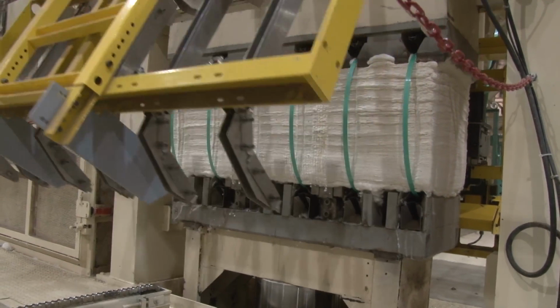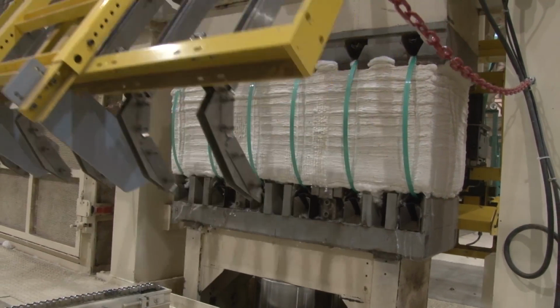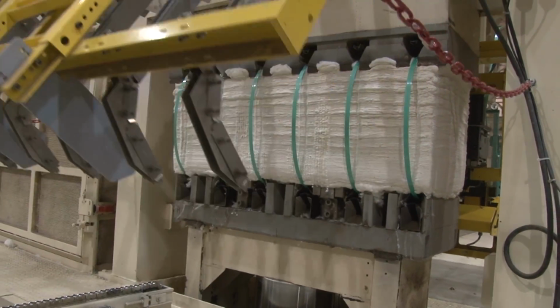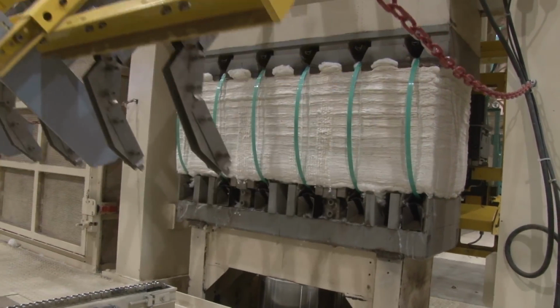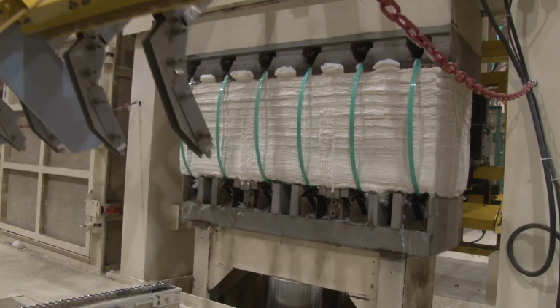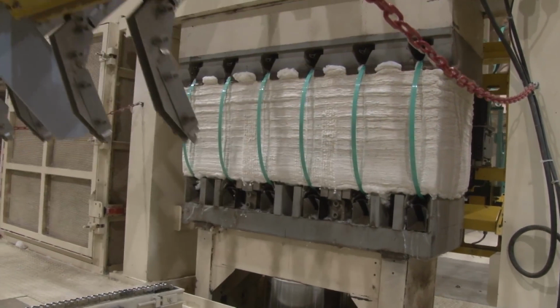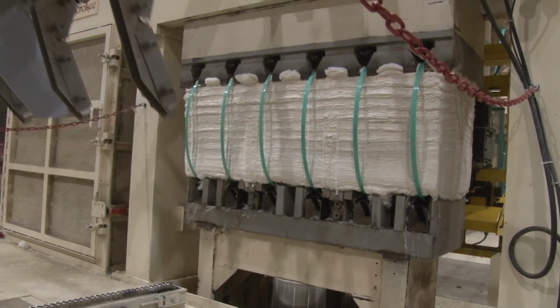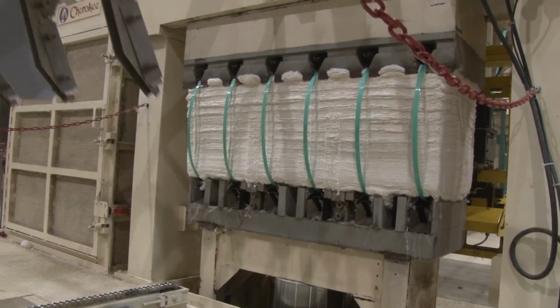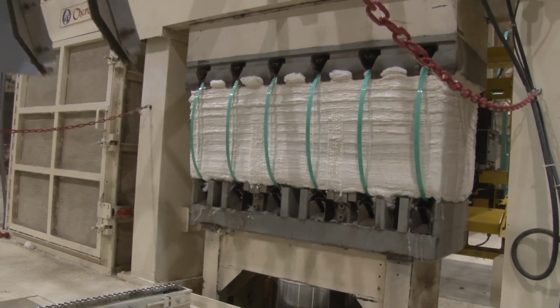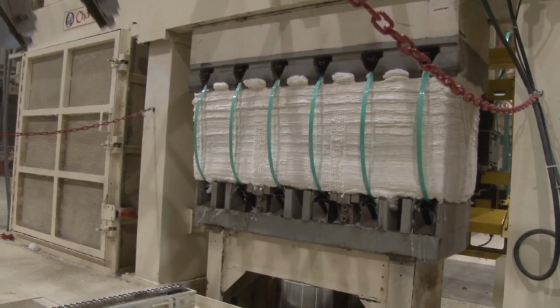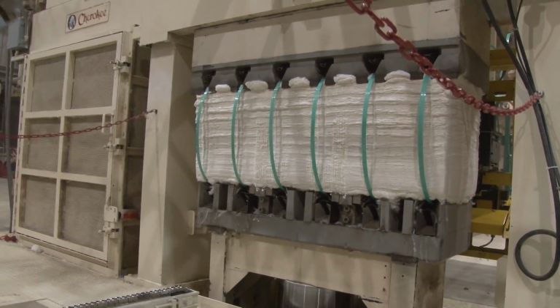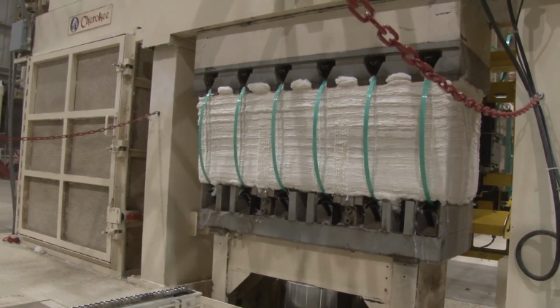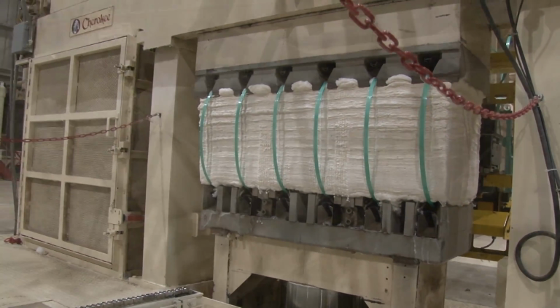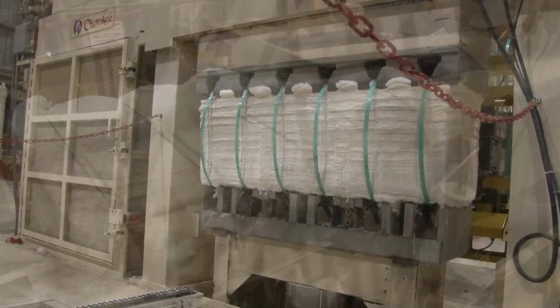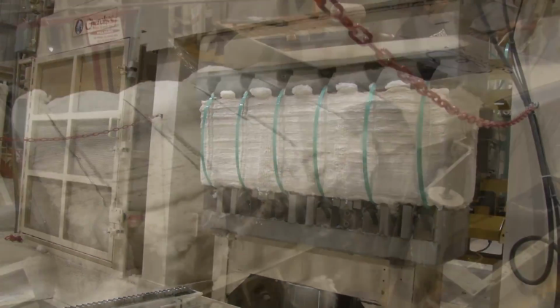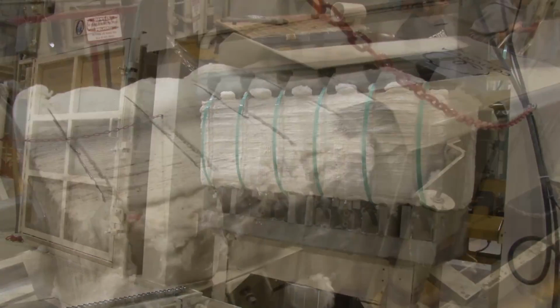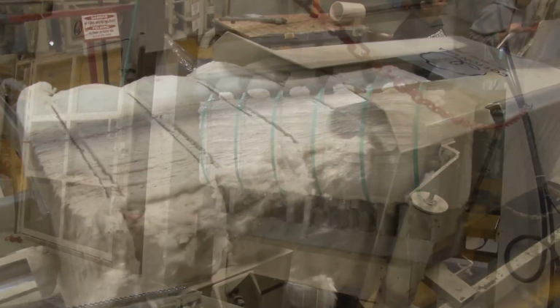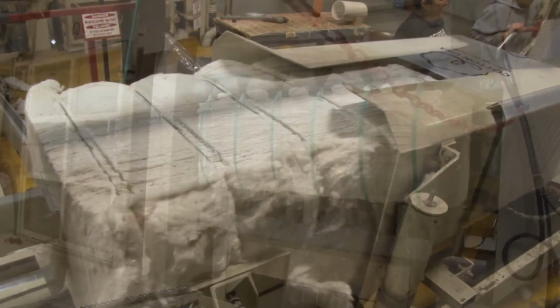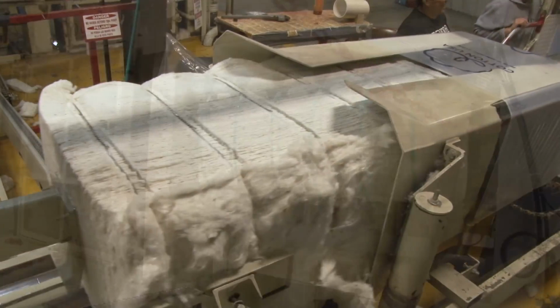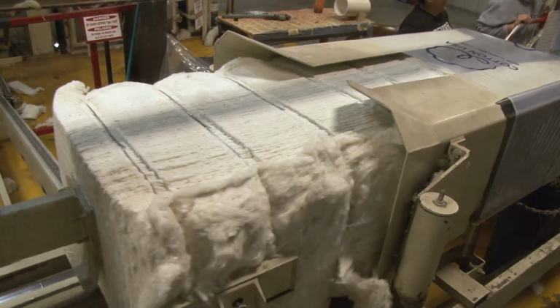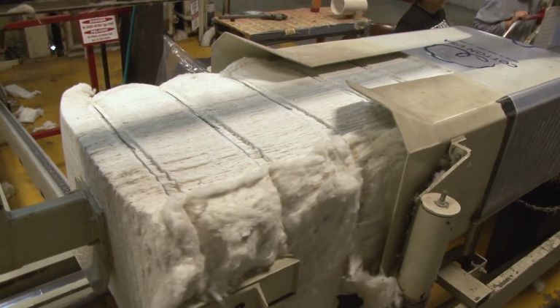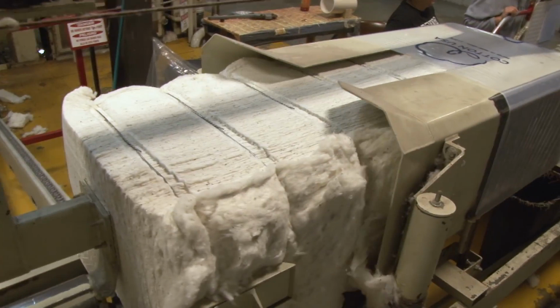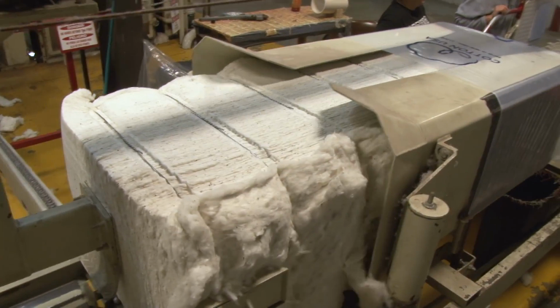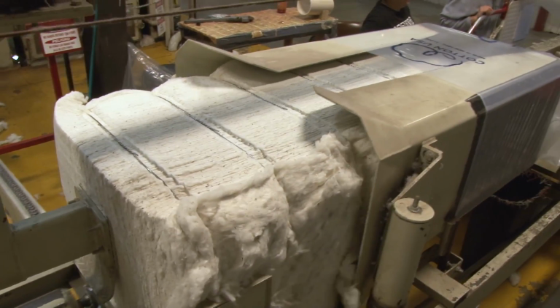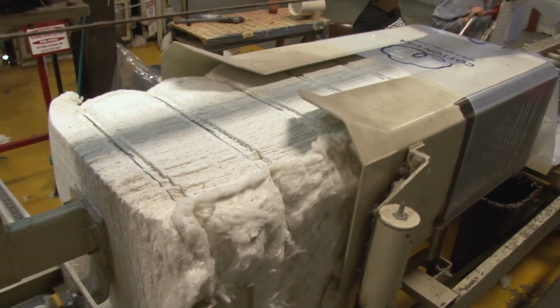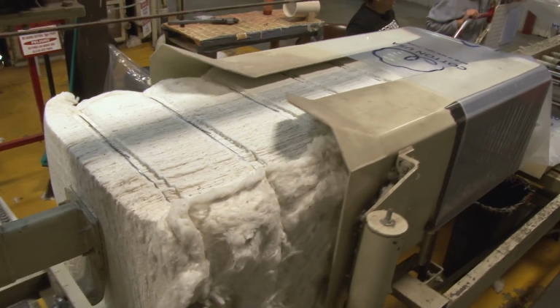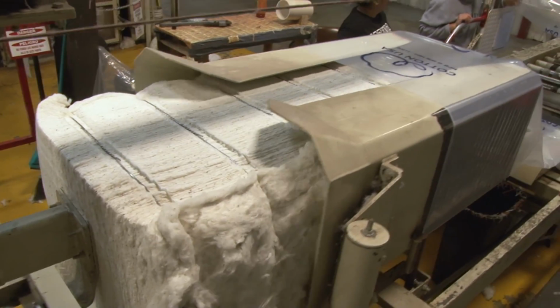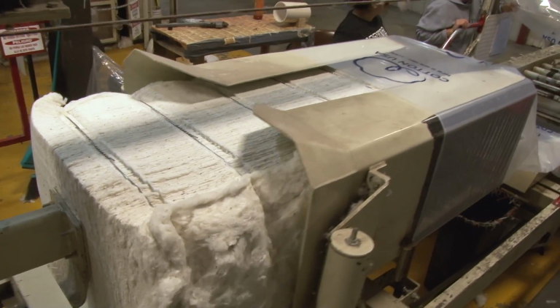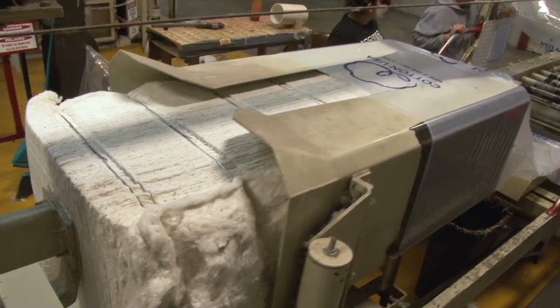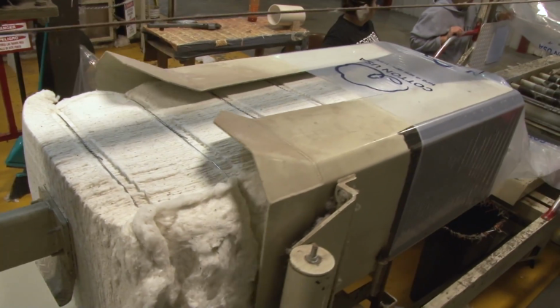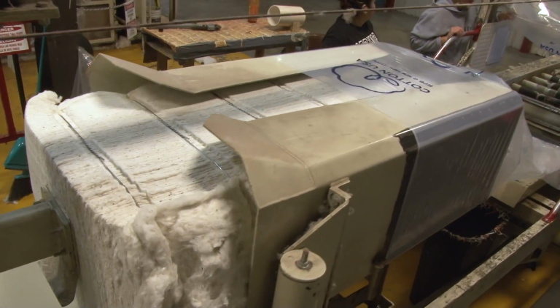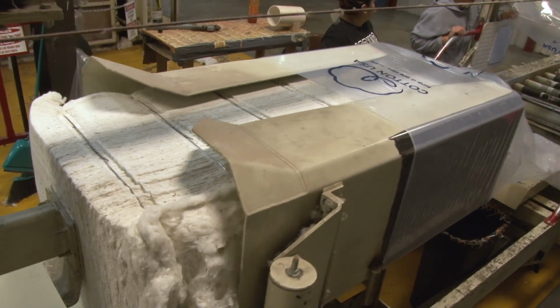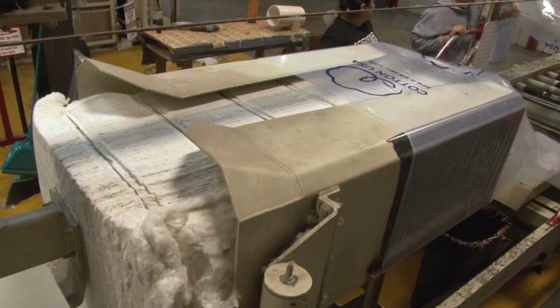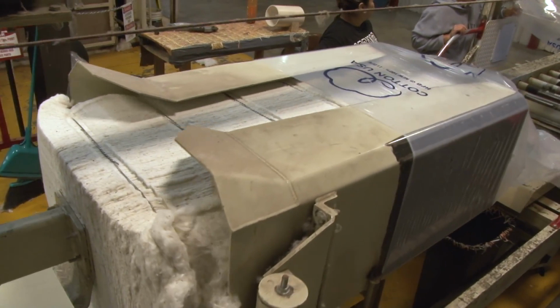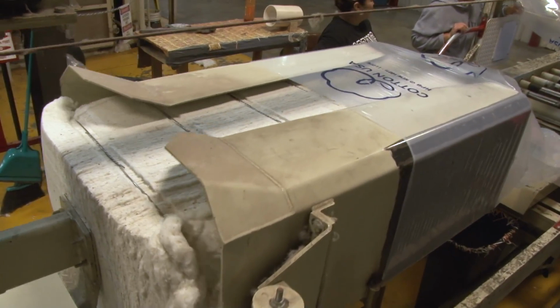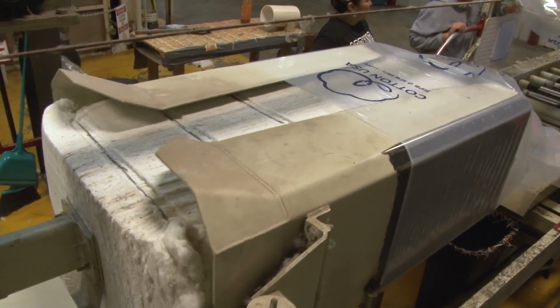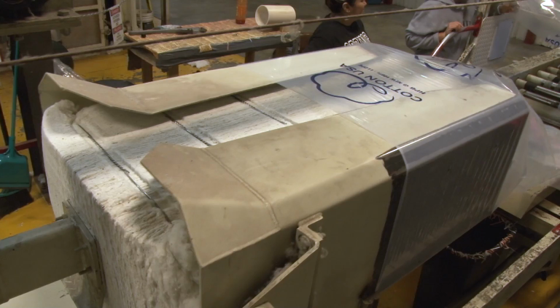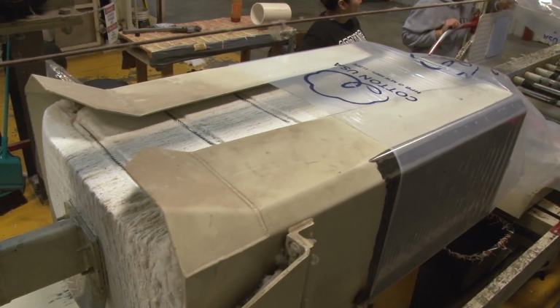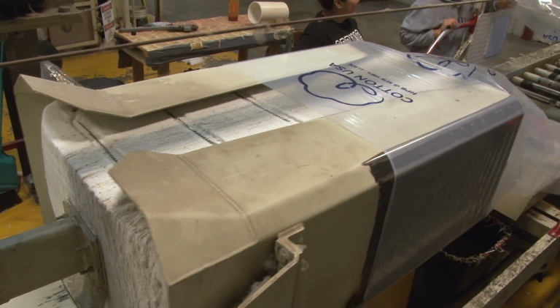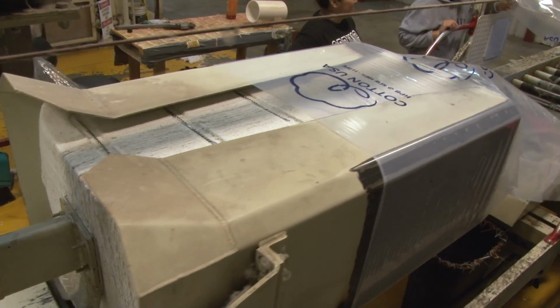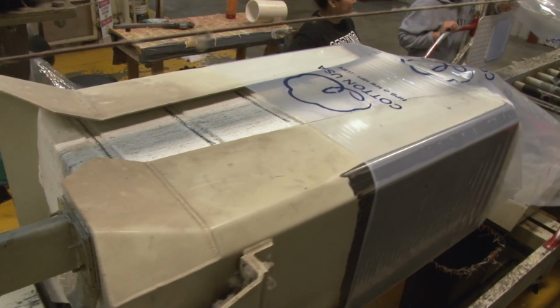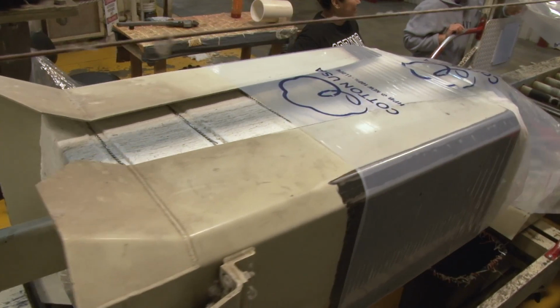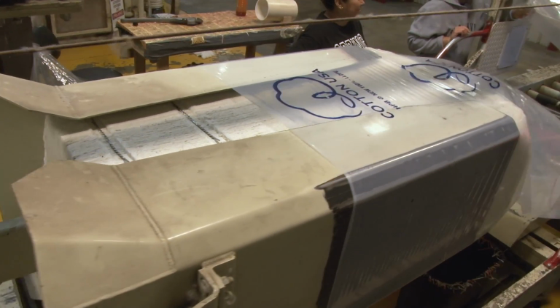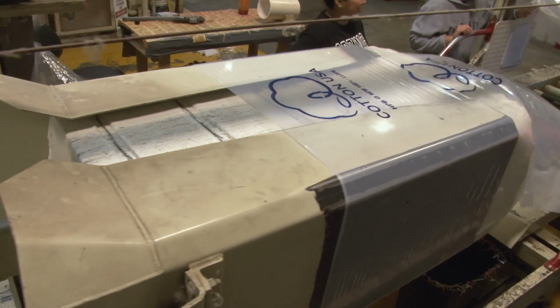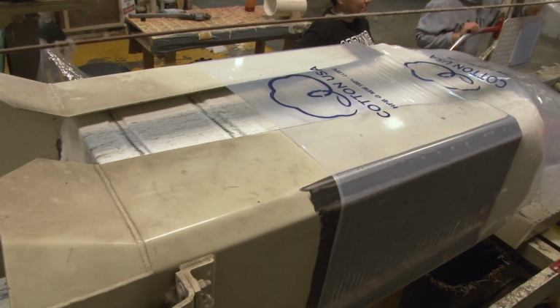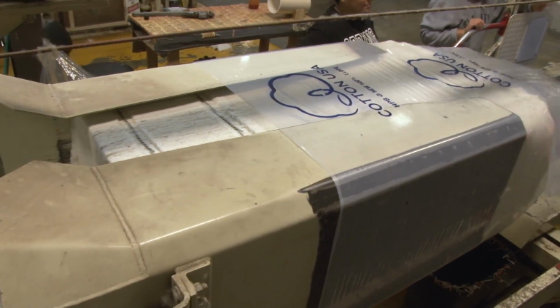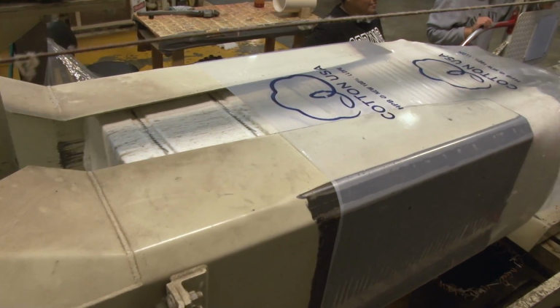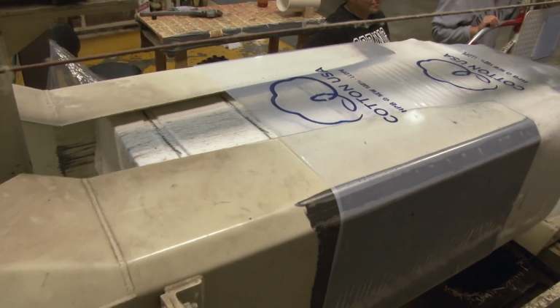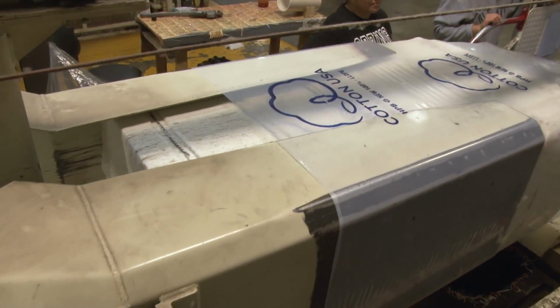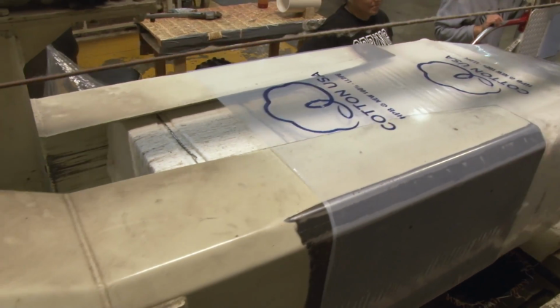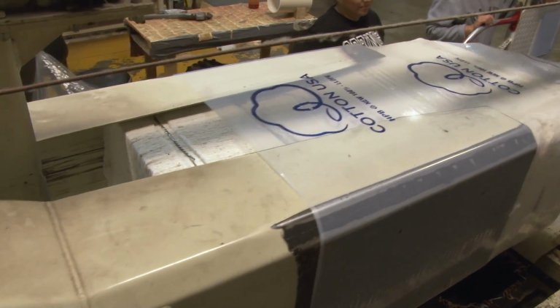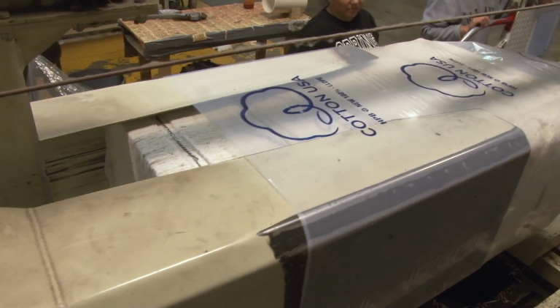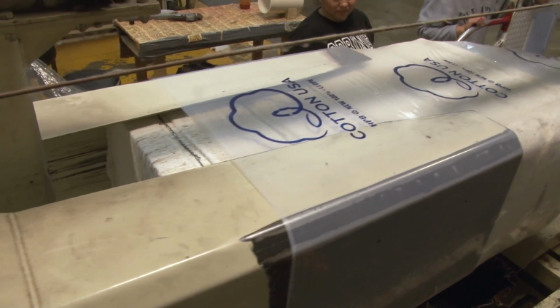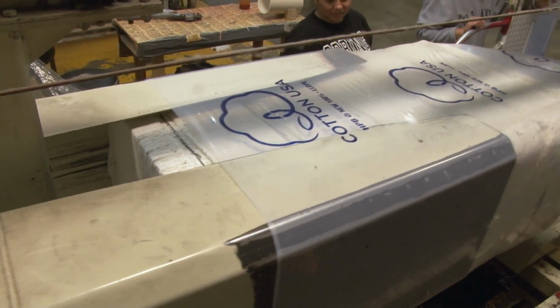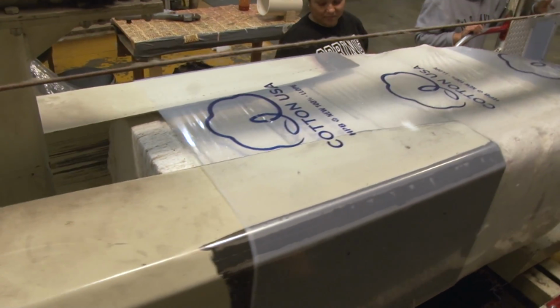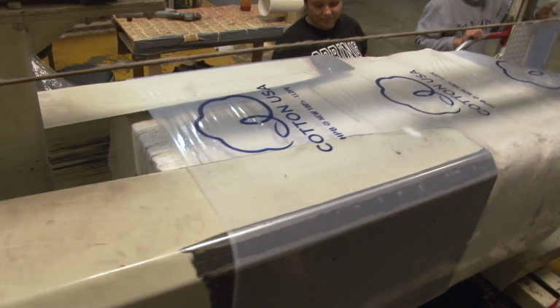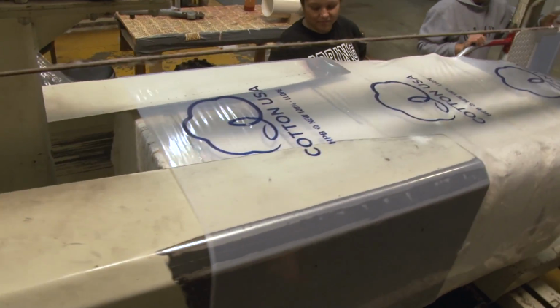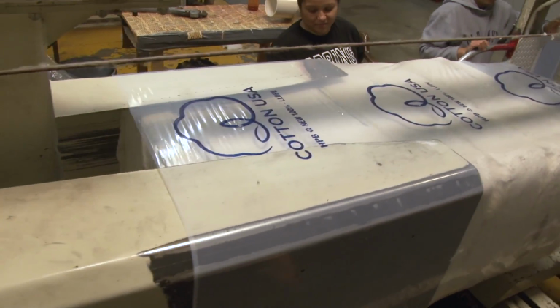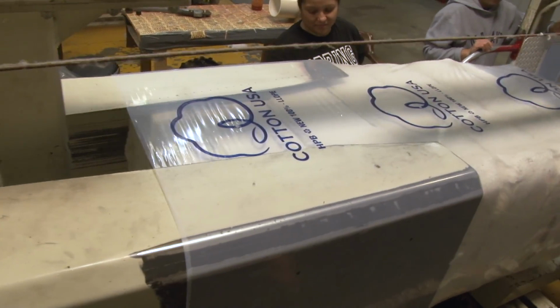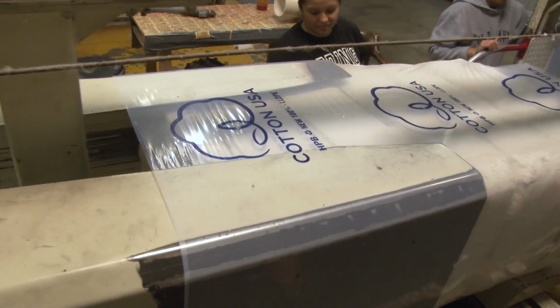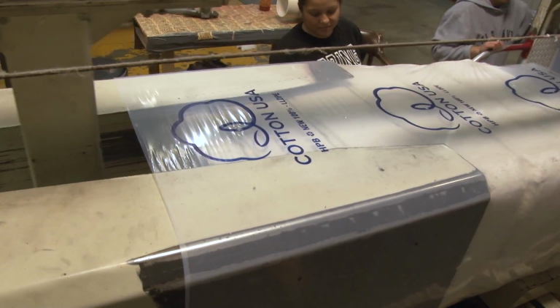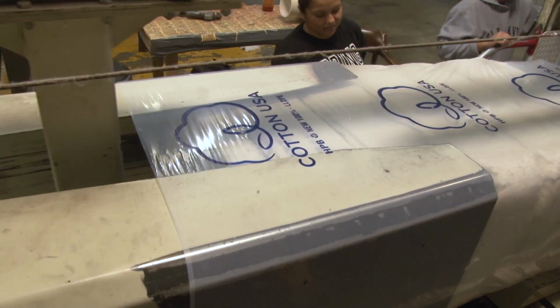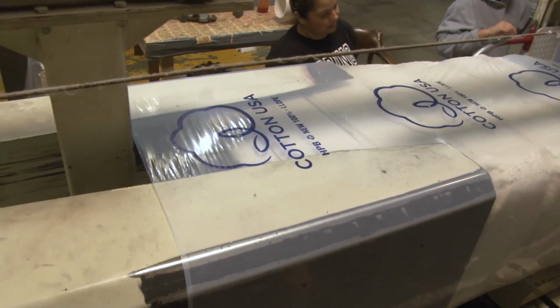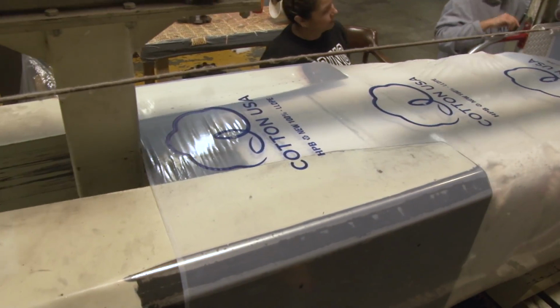When the bale is finished, it is removed from the press and it is ready to be made into high quality, comfortable clothing and textile products.